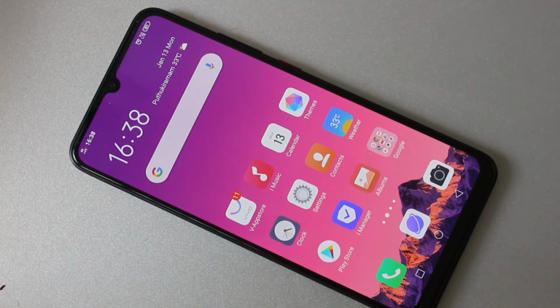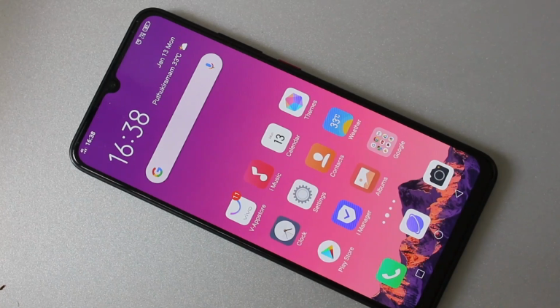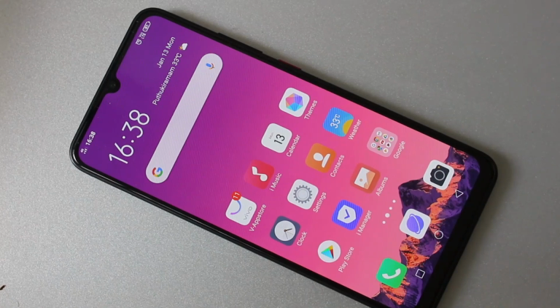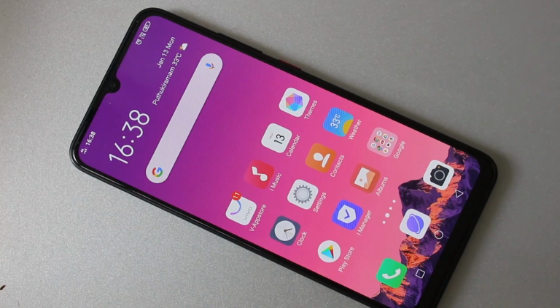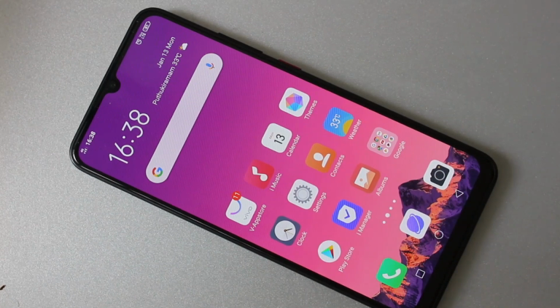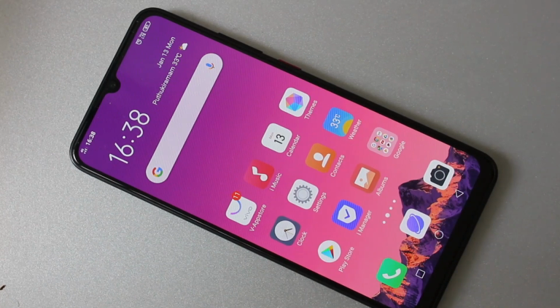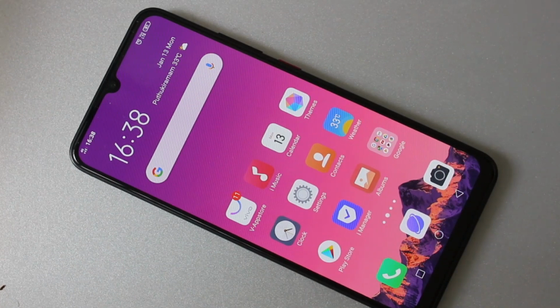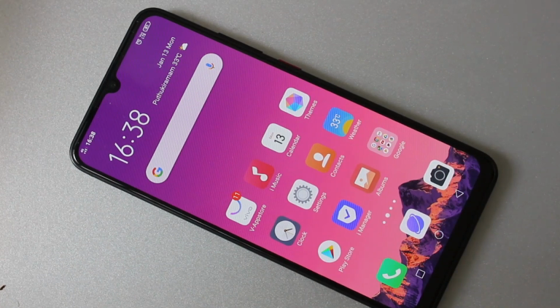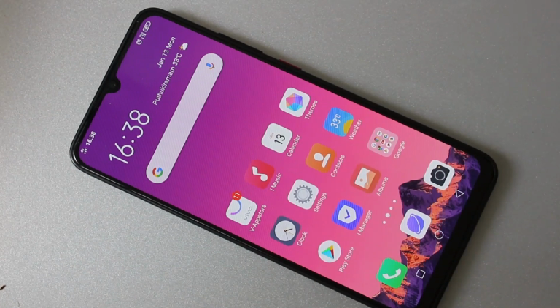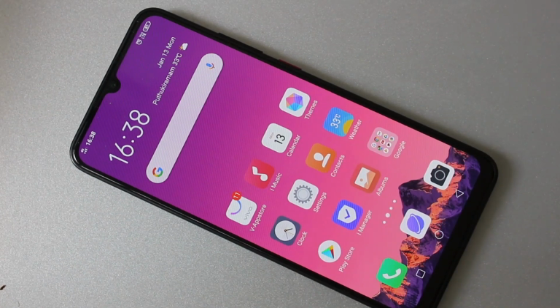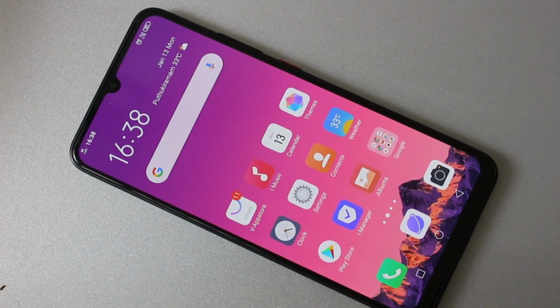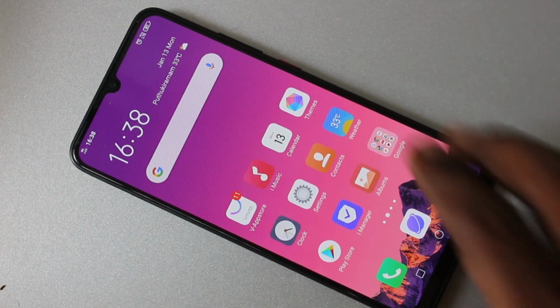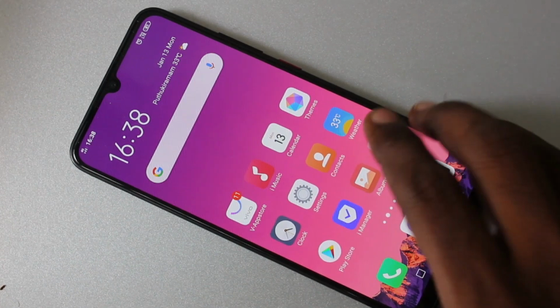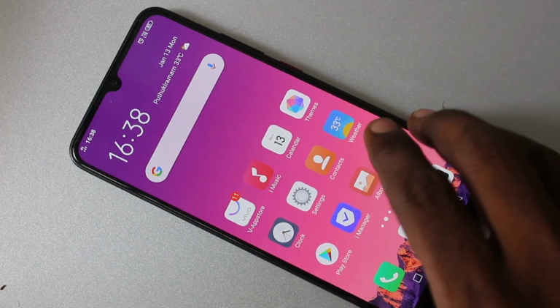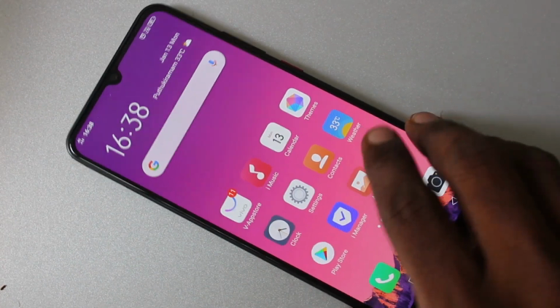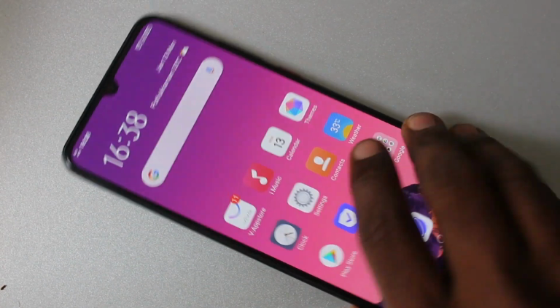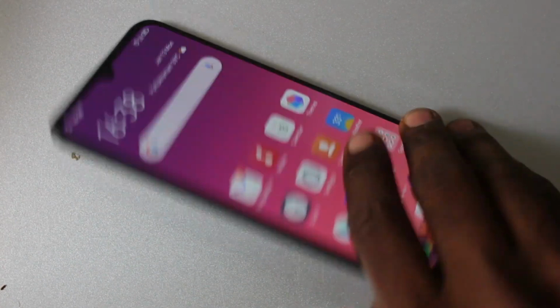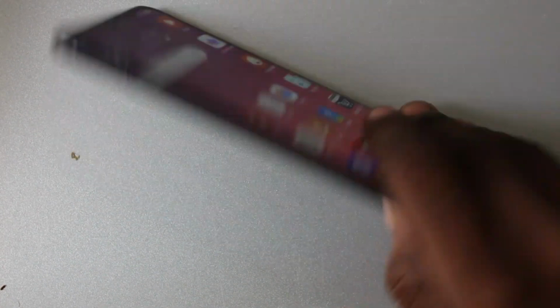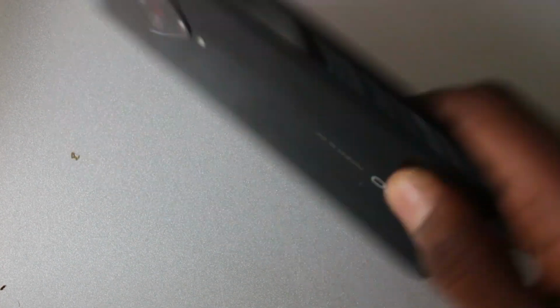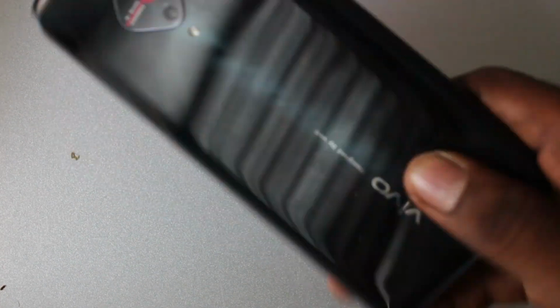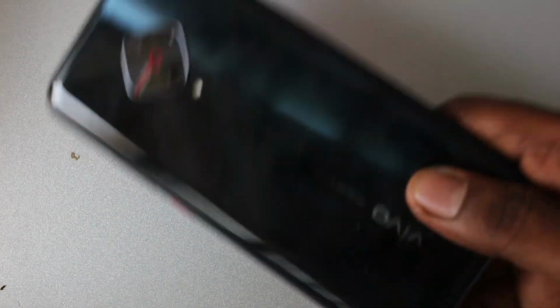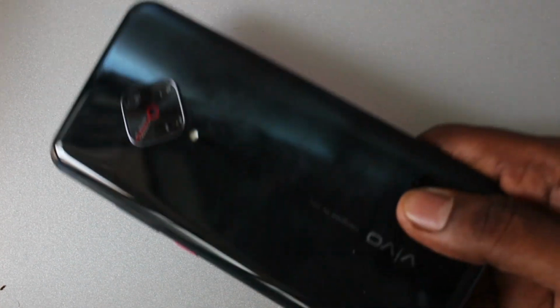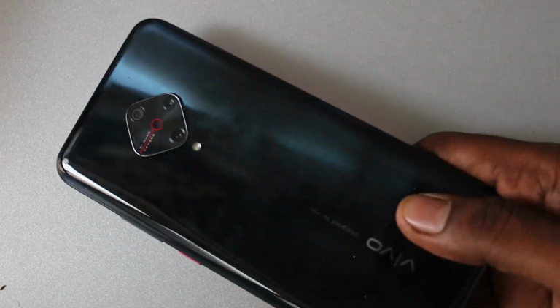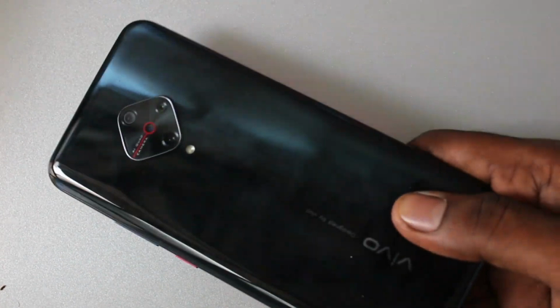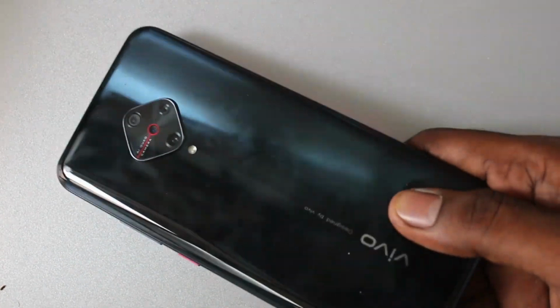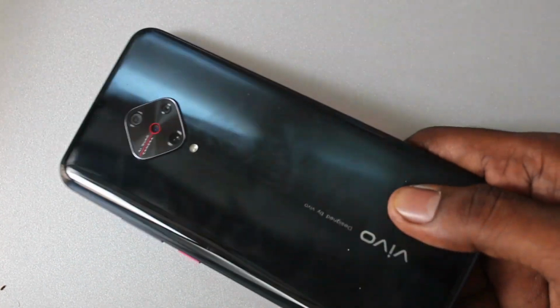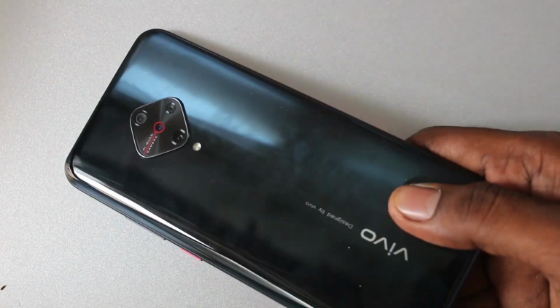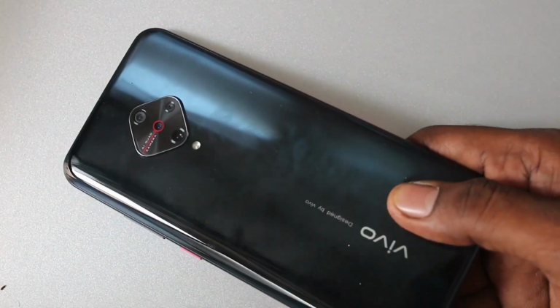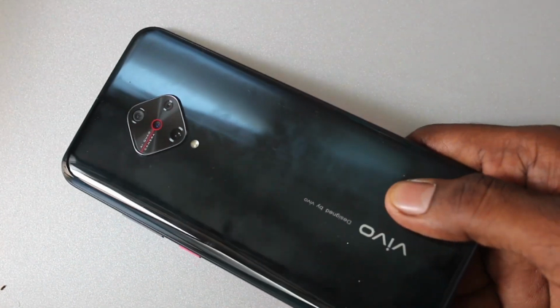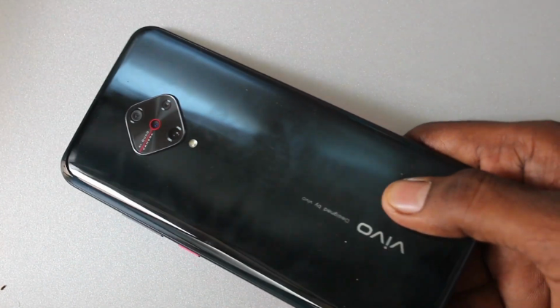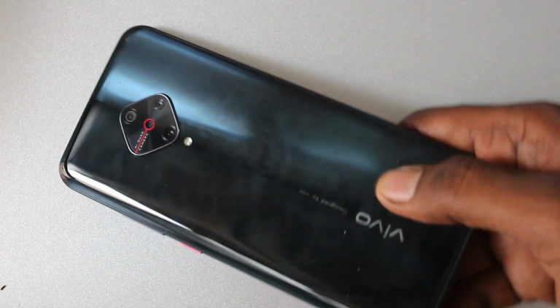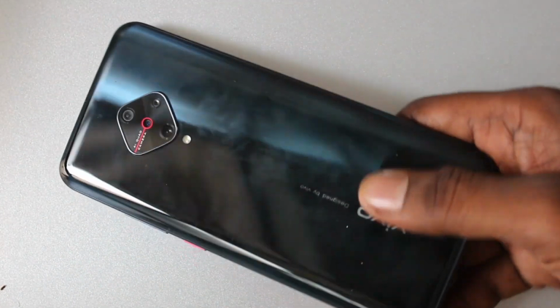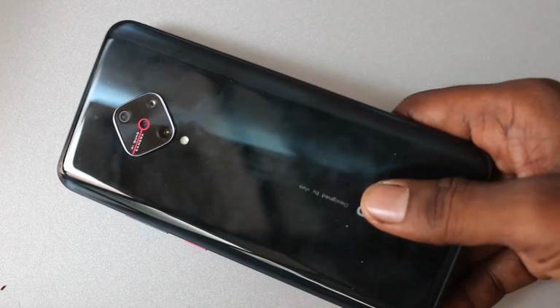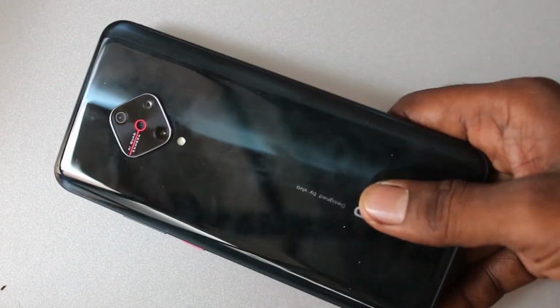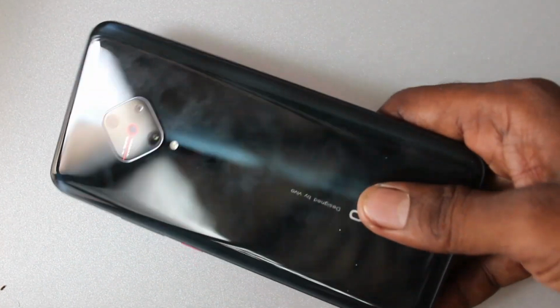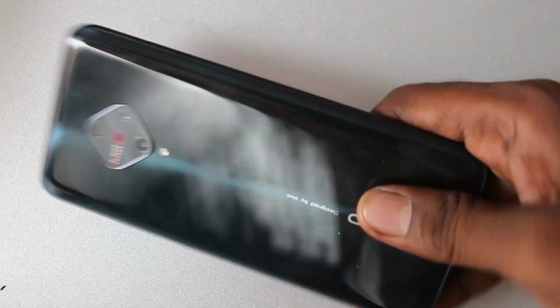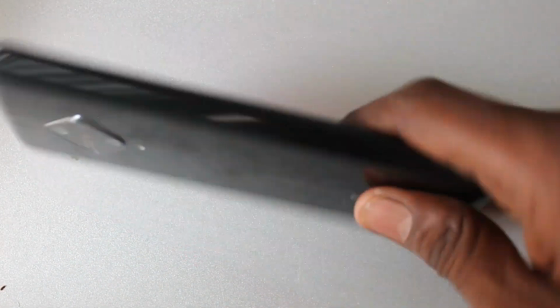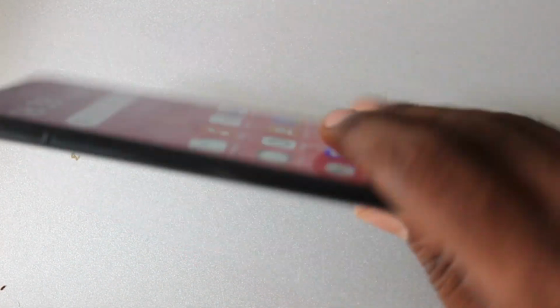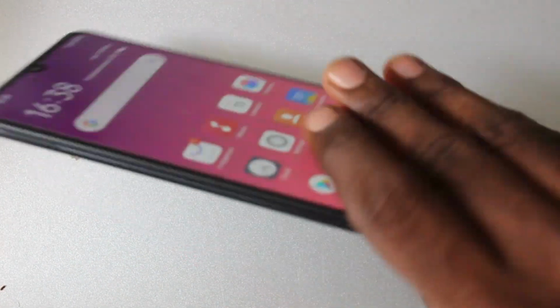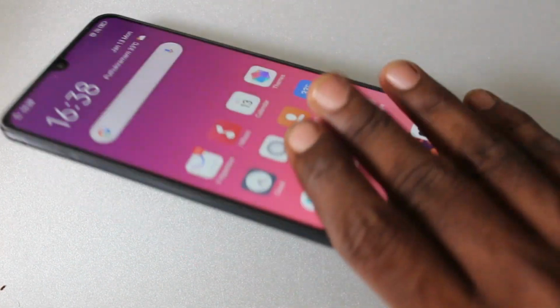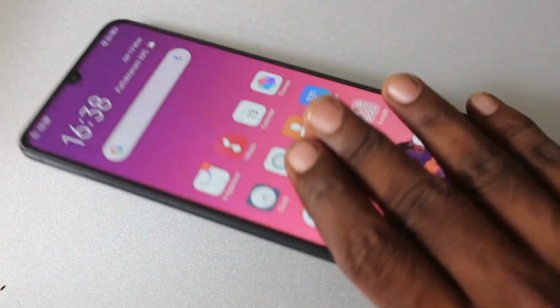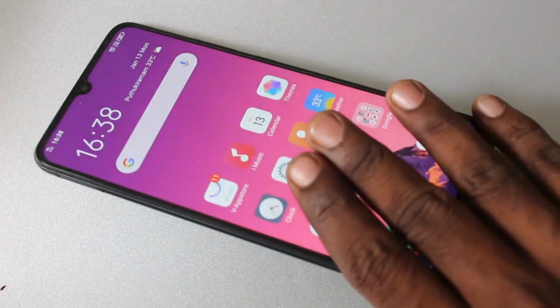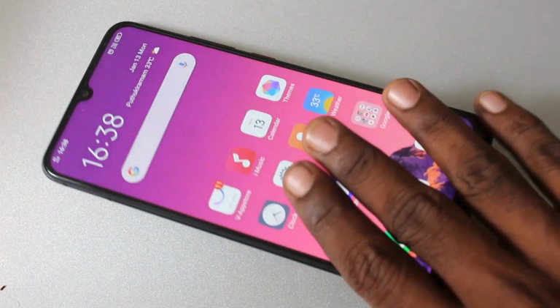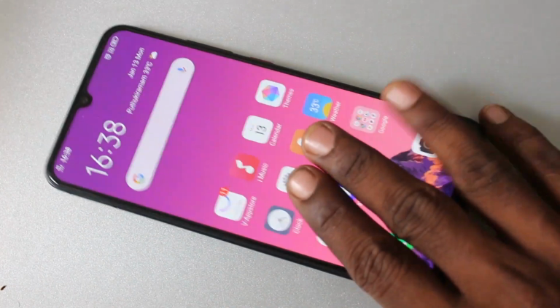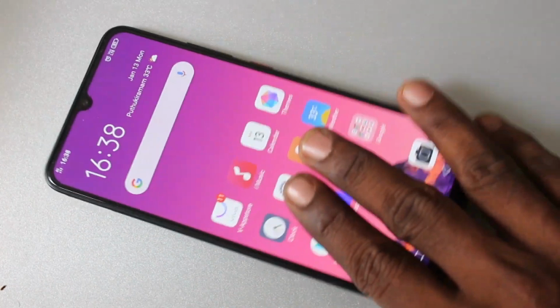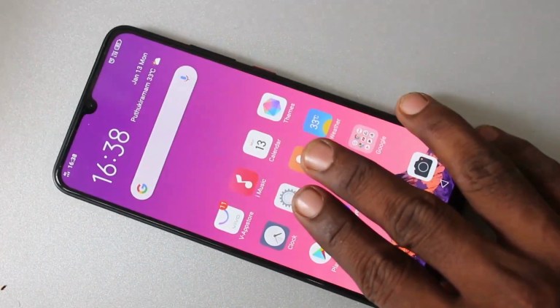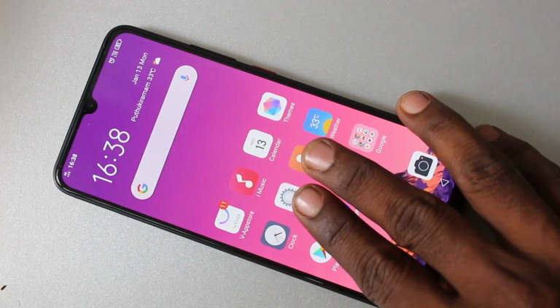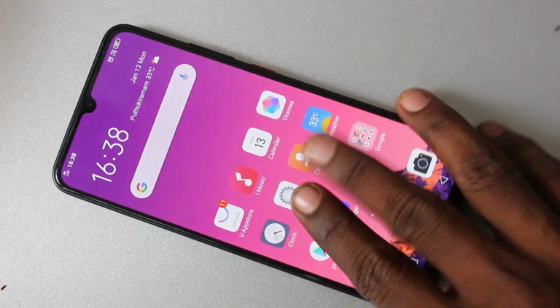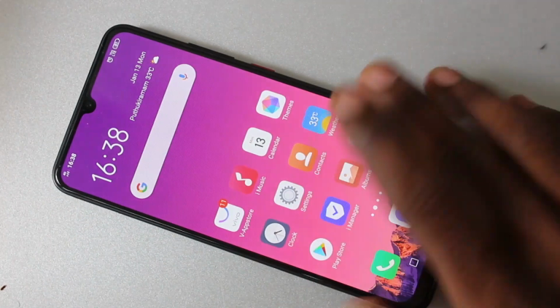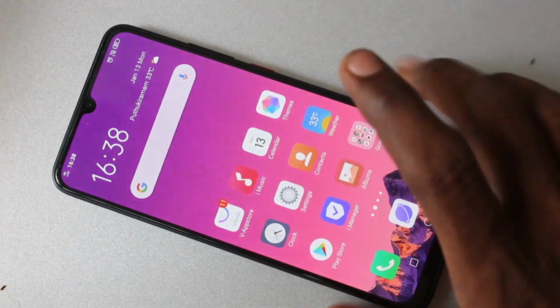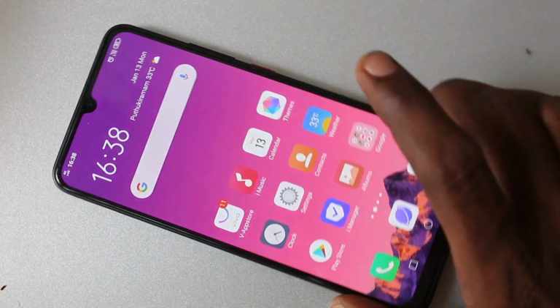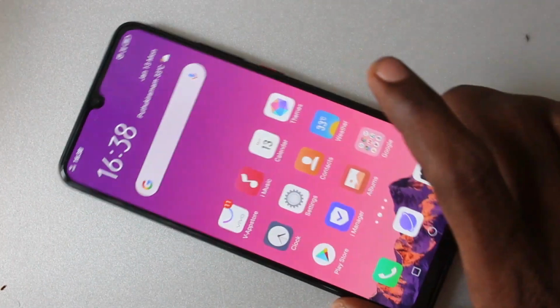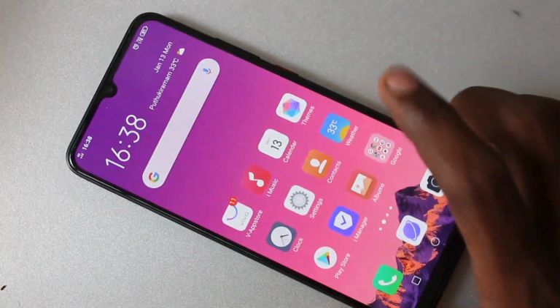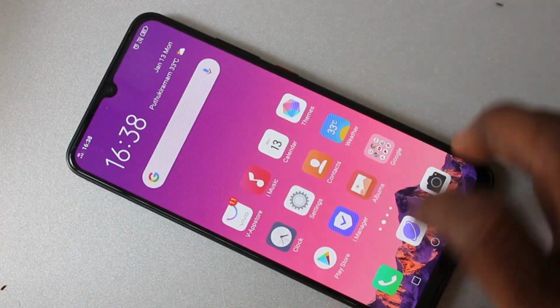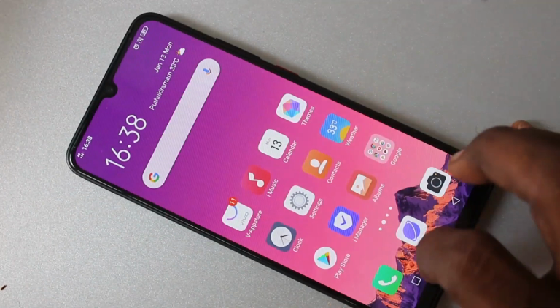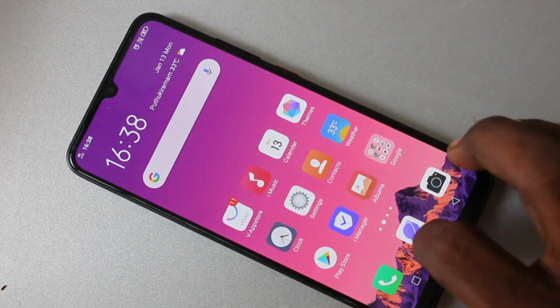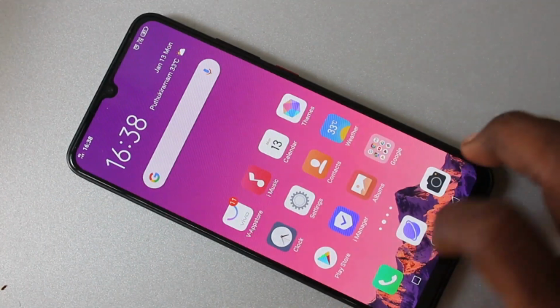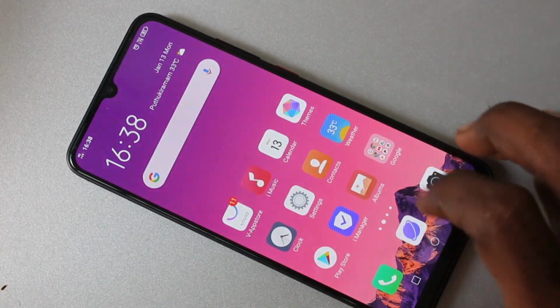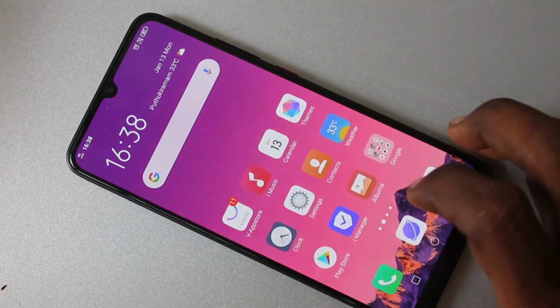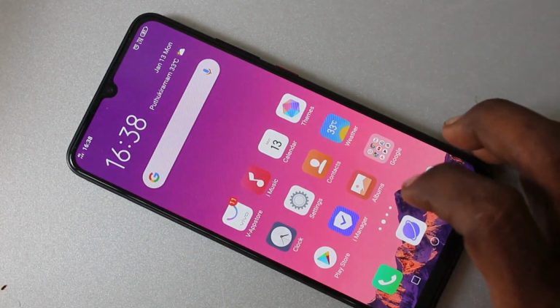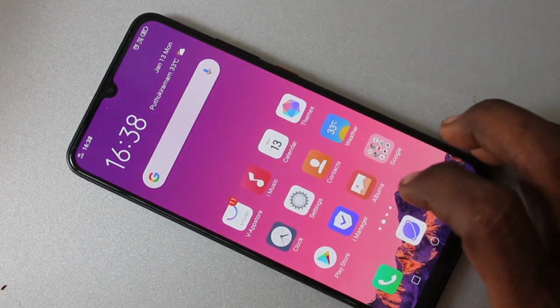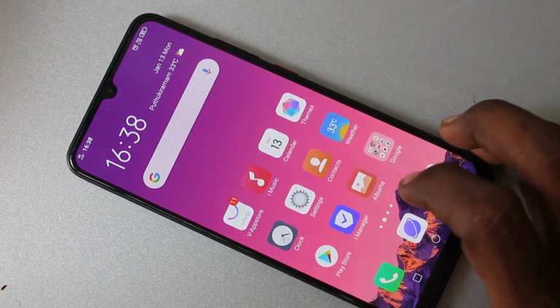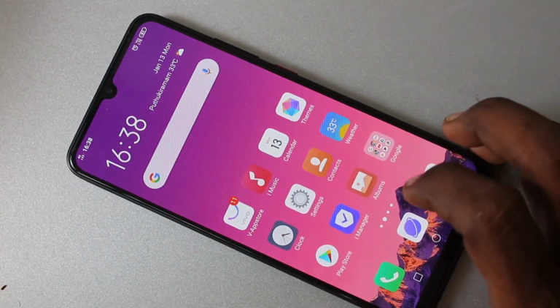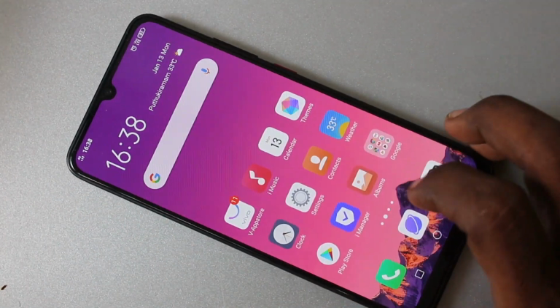Hello friends, welcome to Famstack. This is the OS1 Pro Smartphone. In this video, we will learn how you can set face unlock in your phone OS1 Pro.